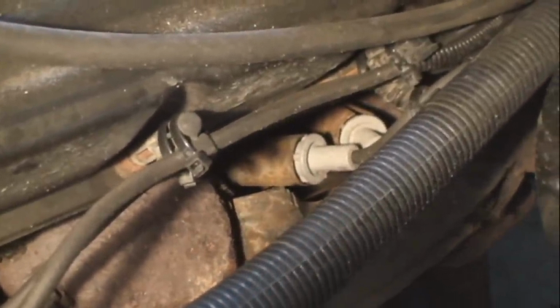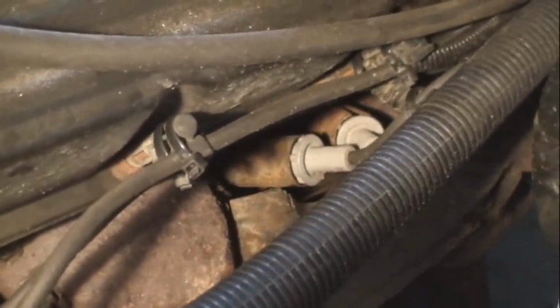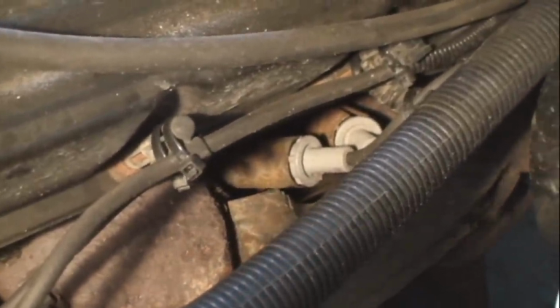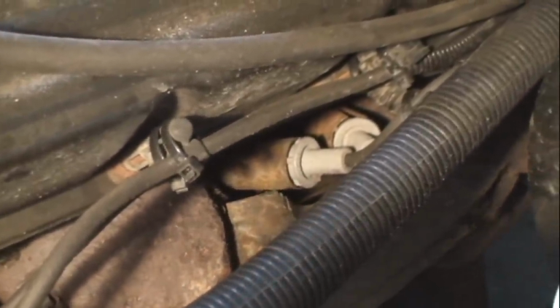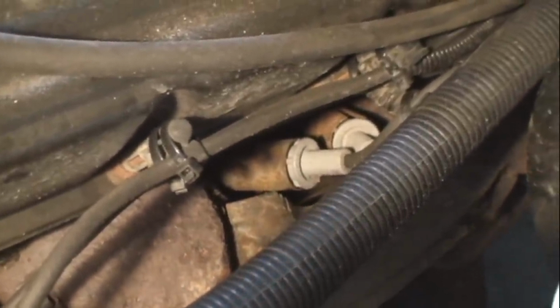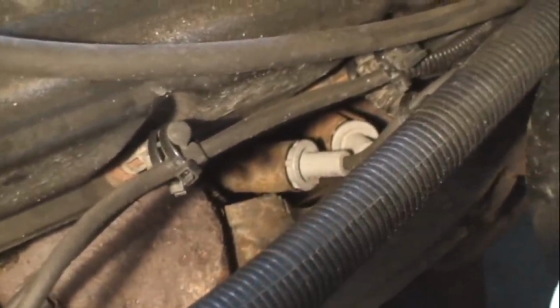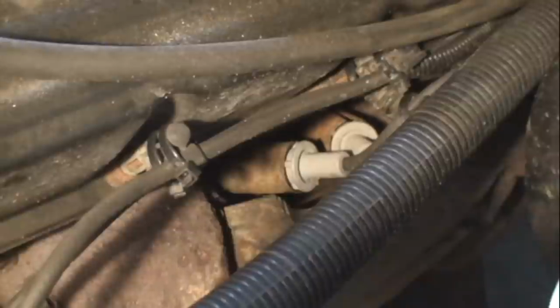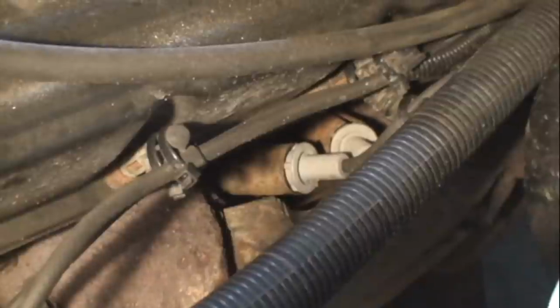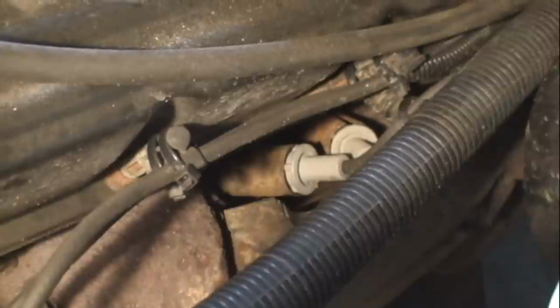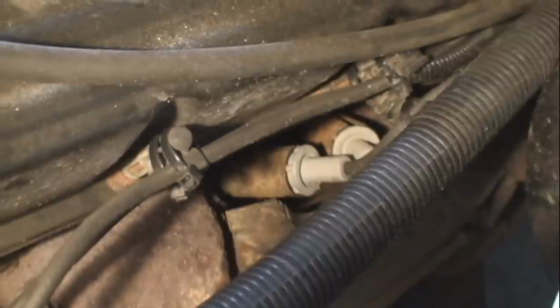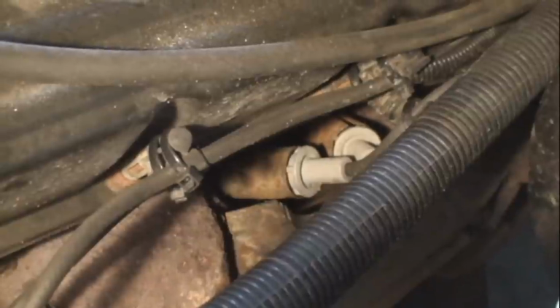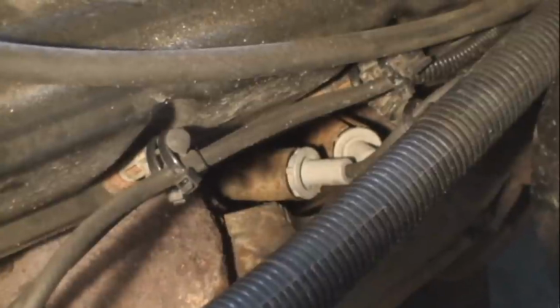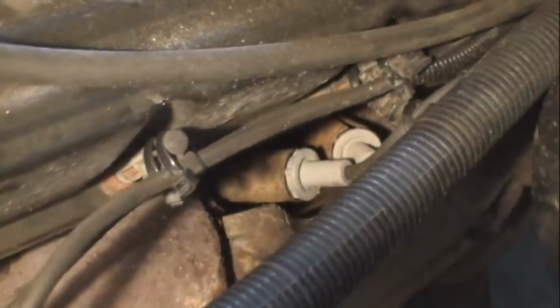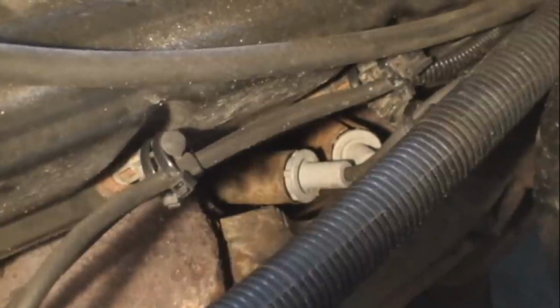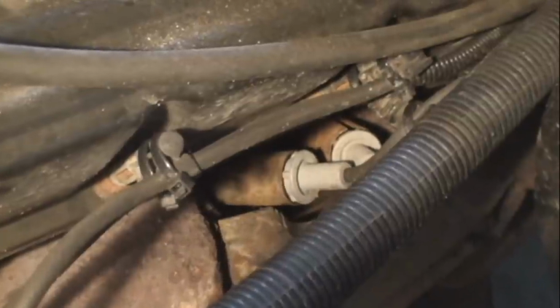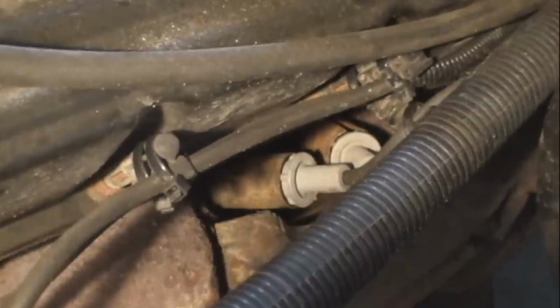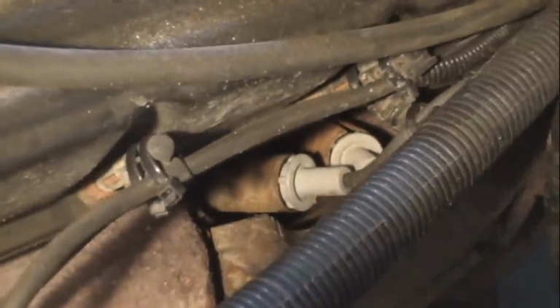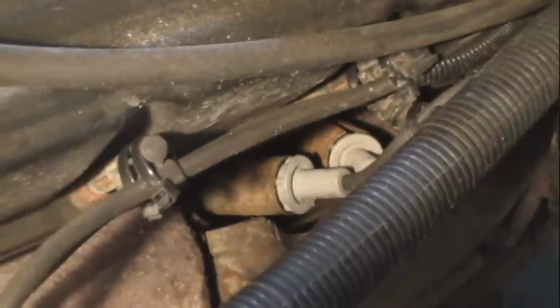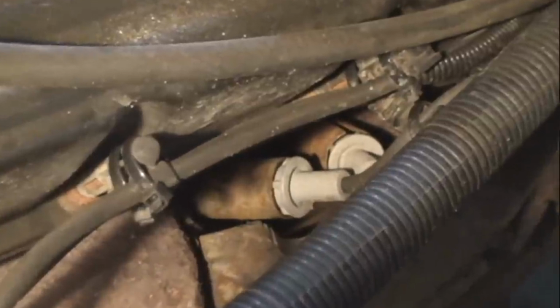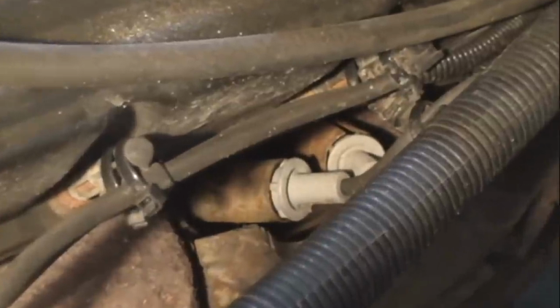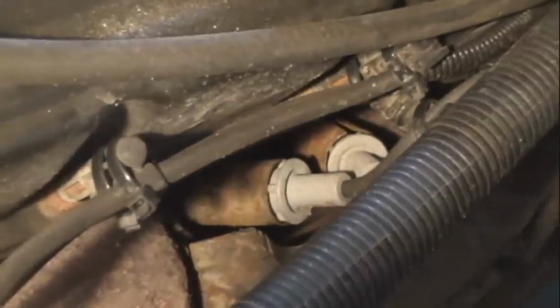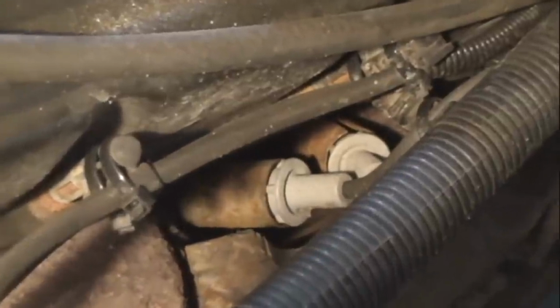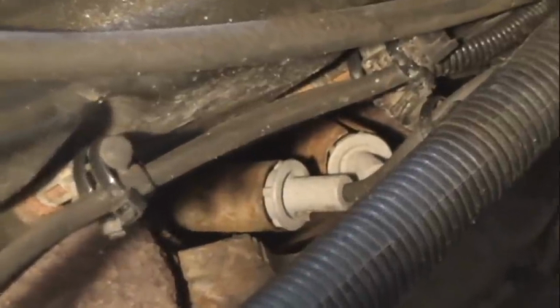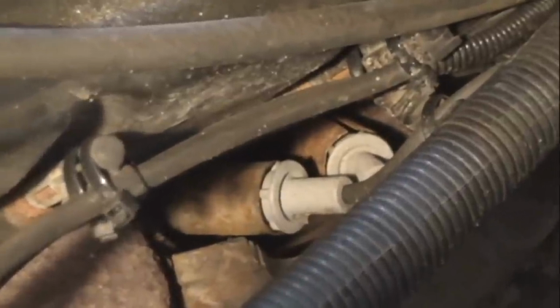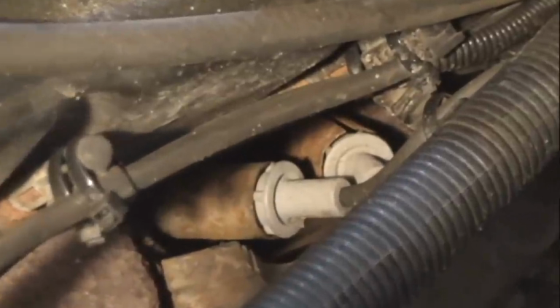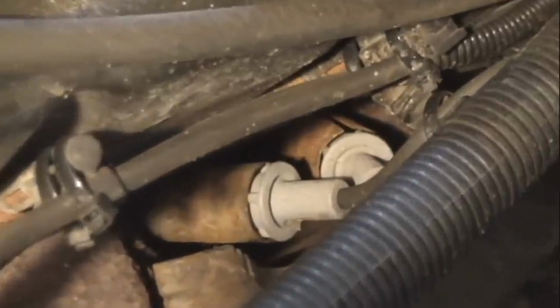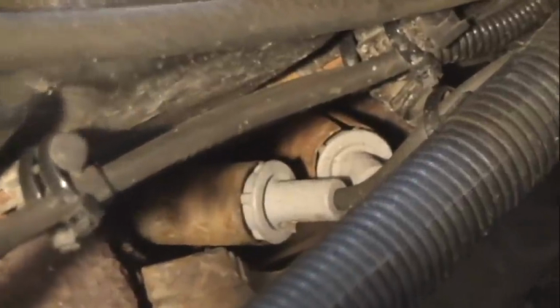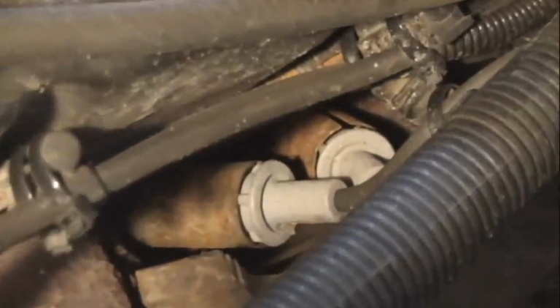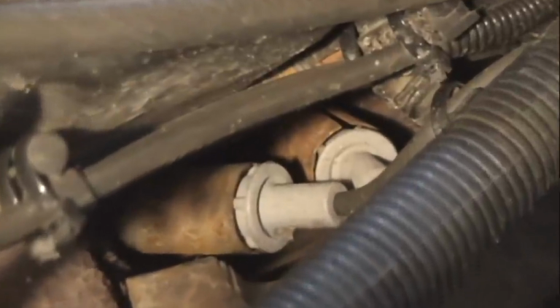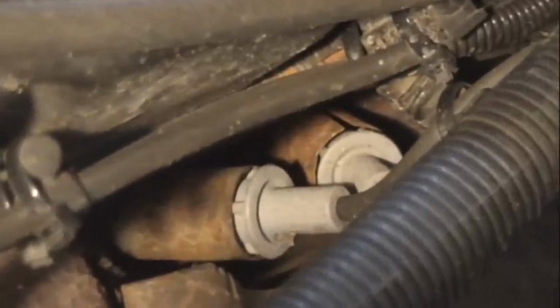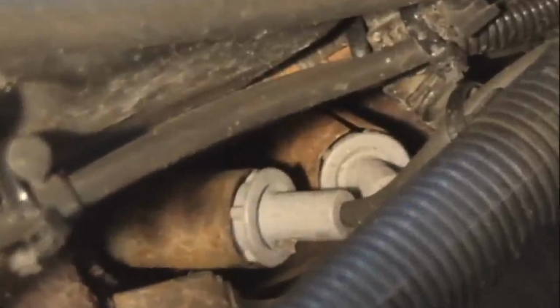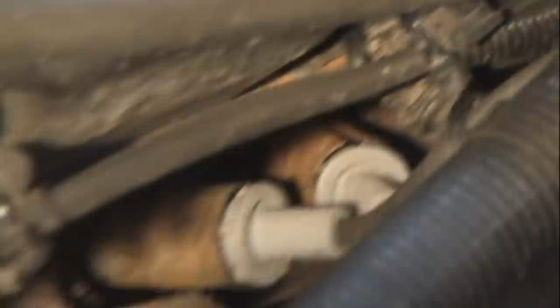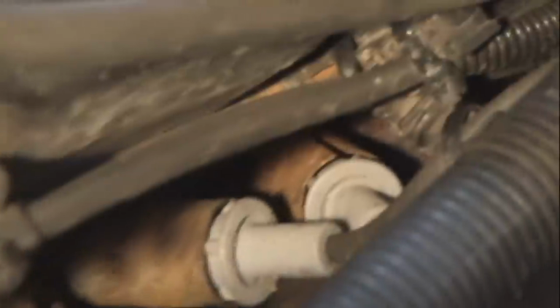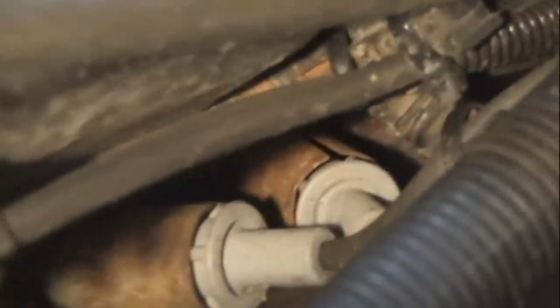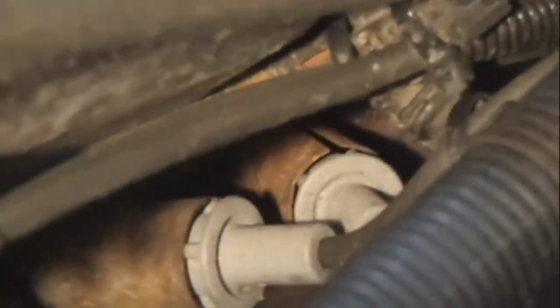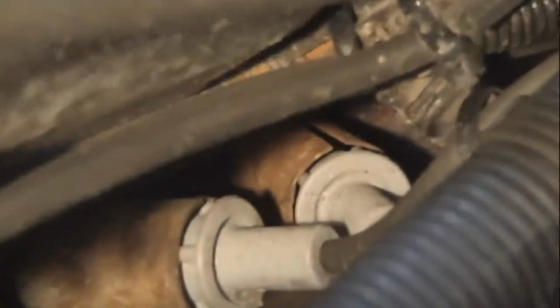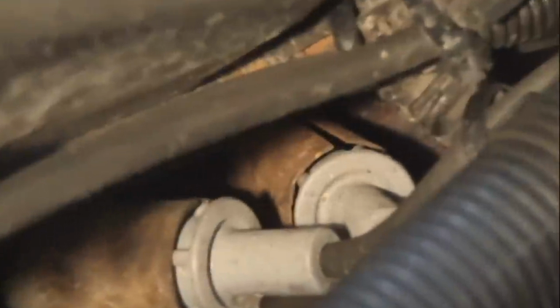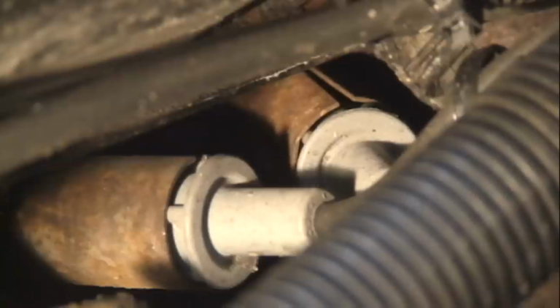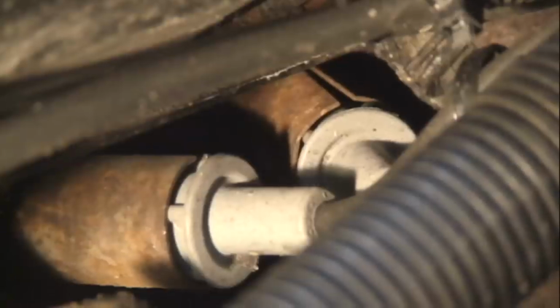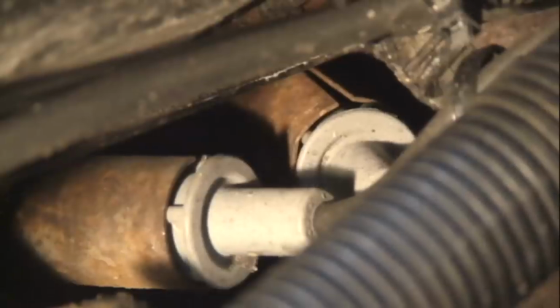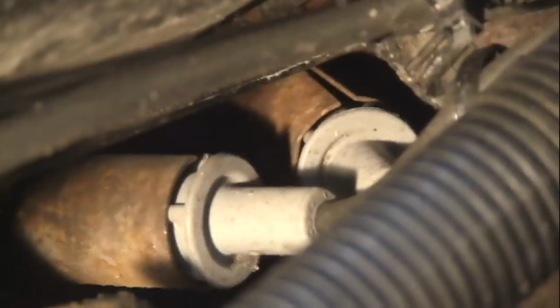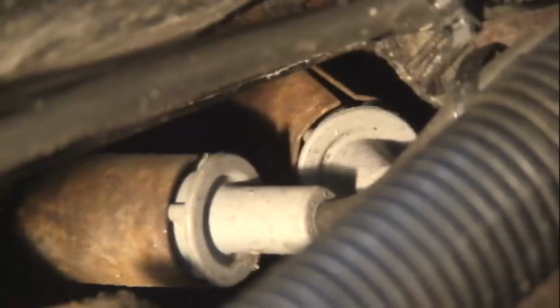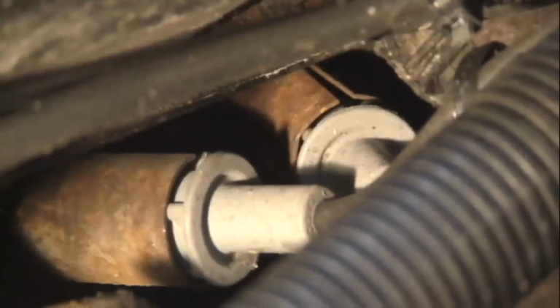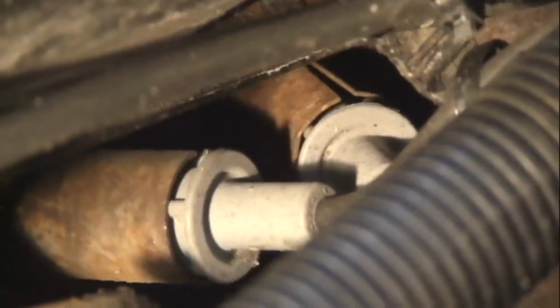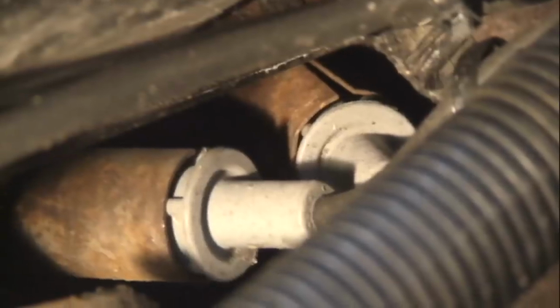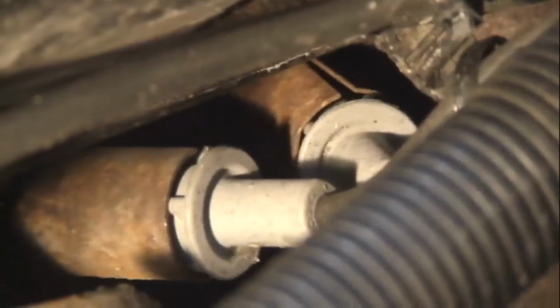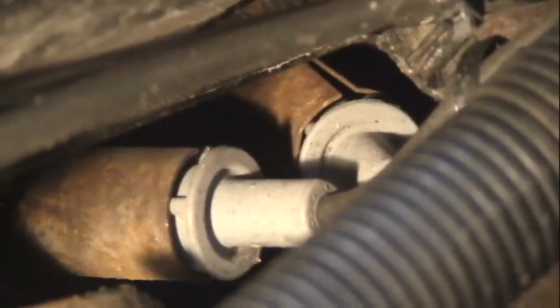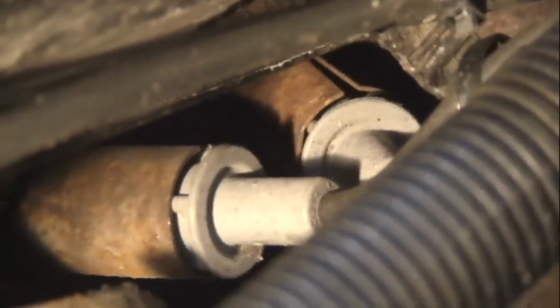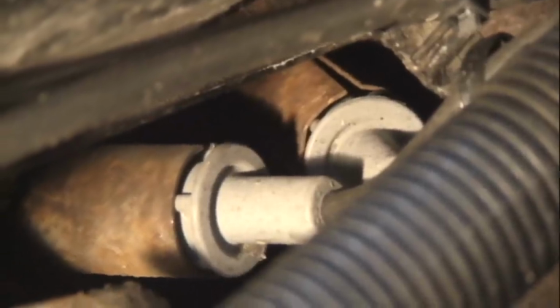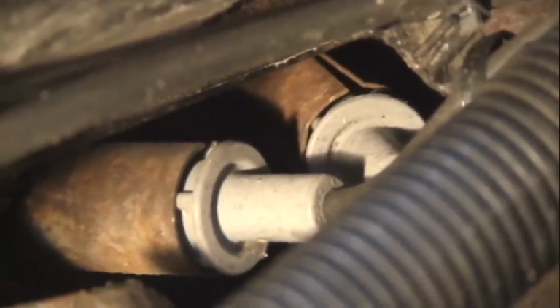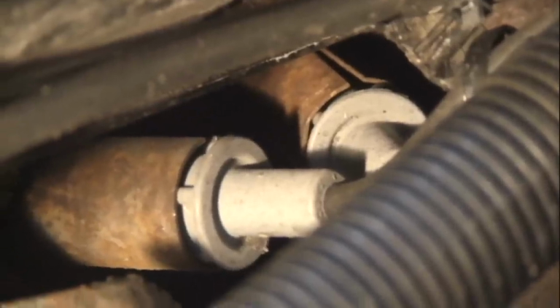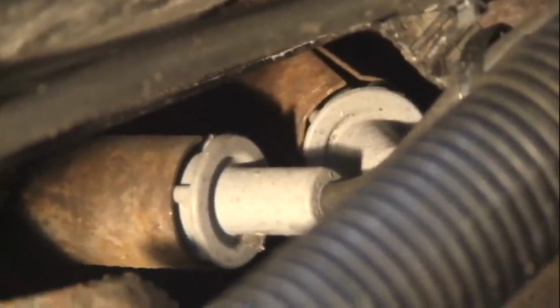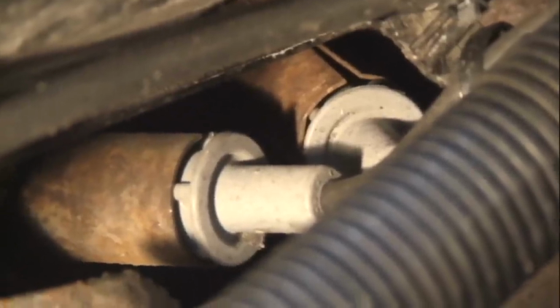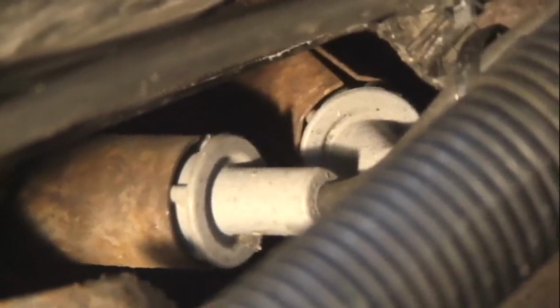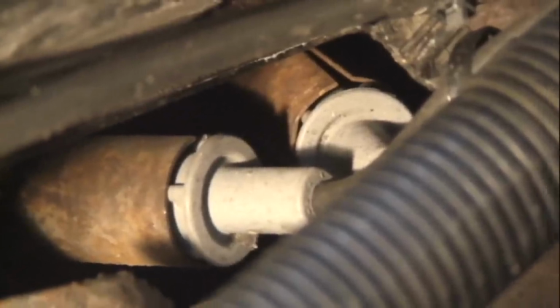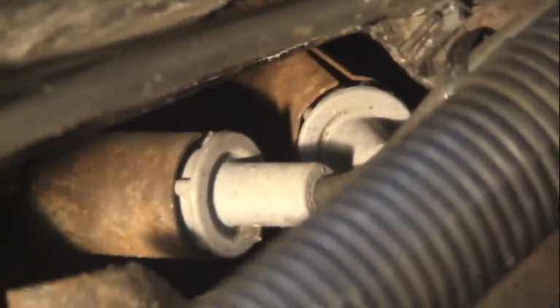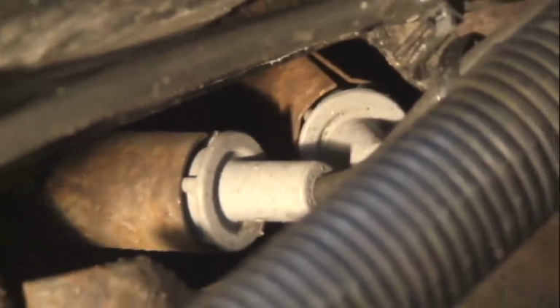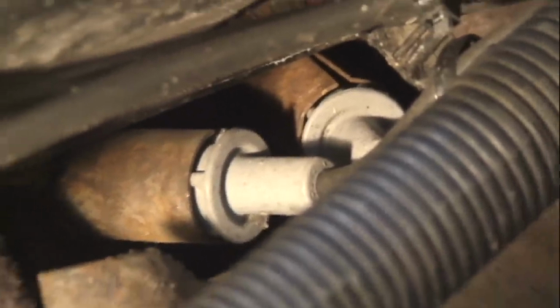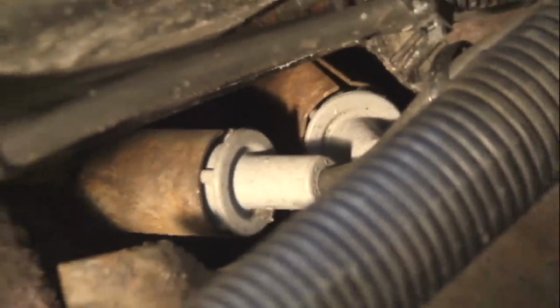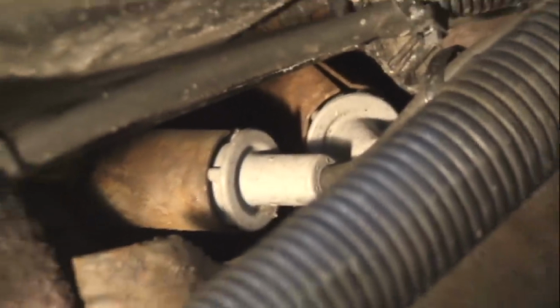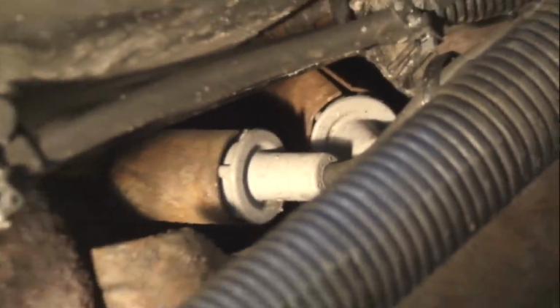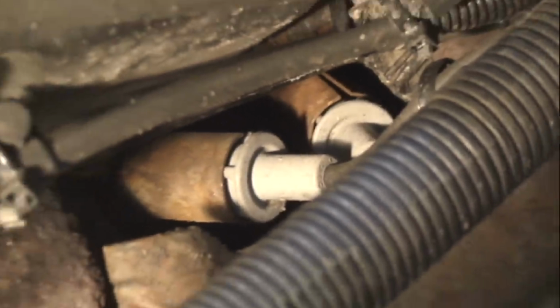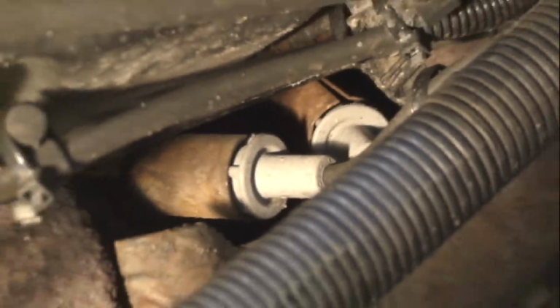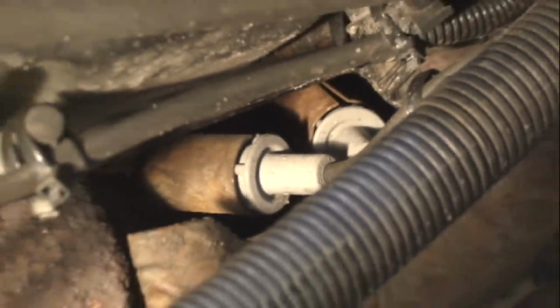You can see the spark plug has a heat shield around each boot. That heat shield stays in the cylinder head when we remove the plug.